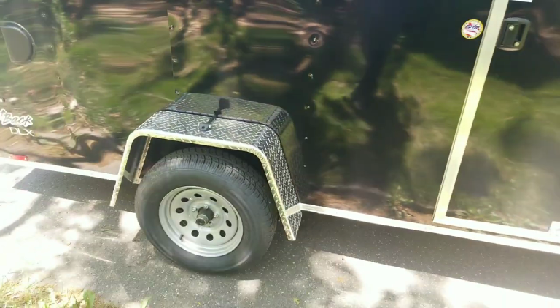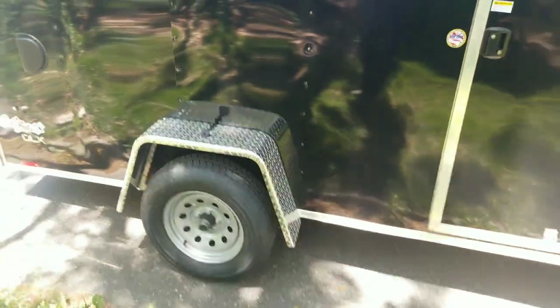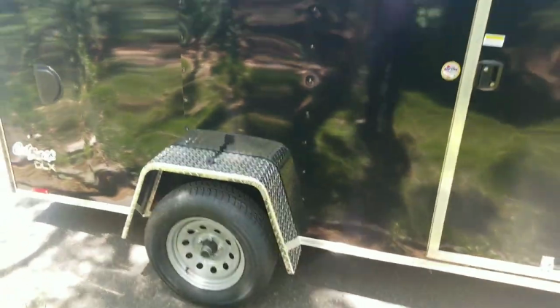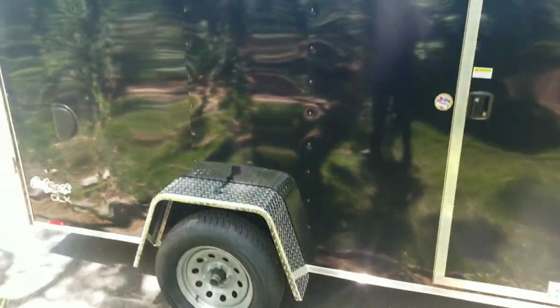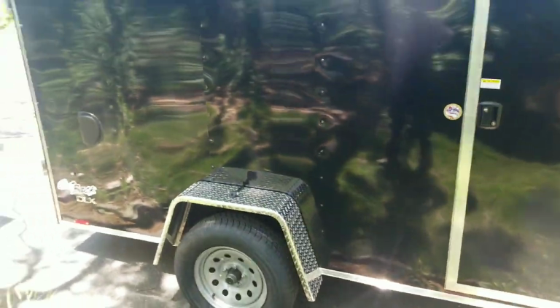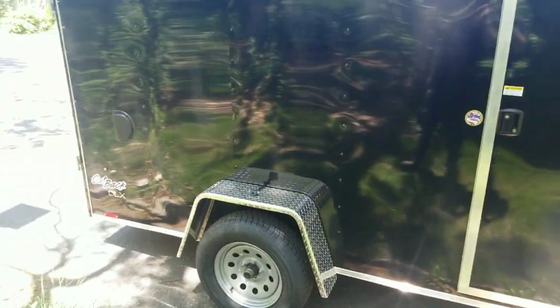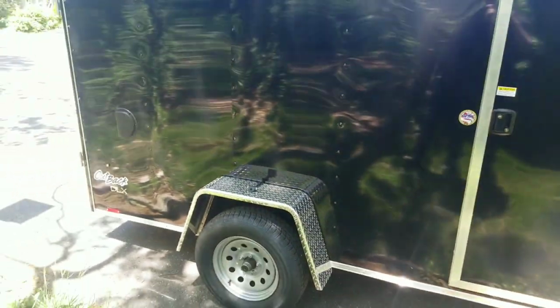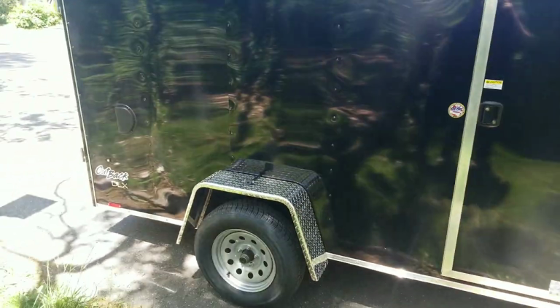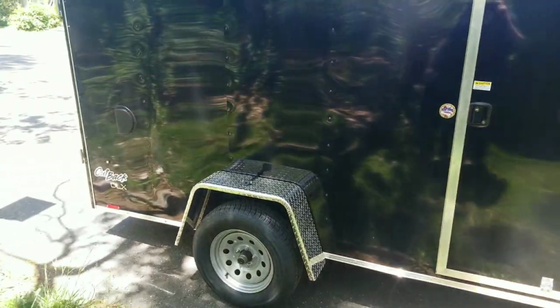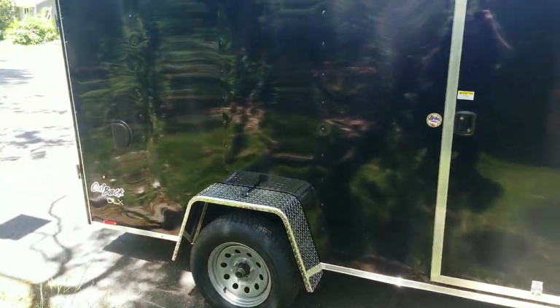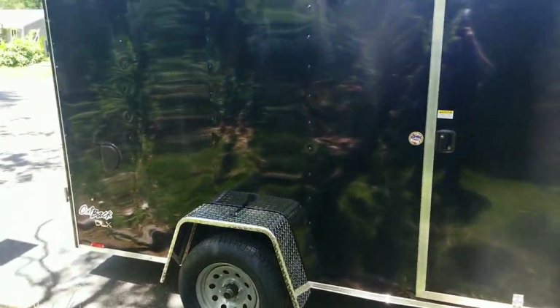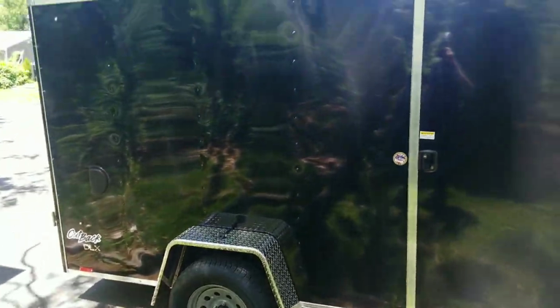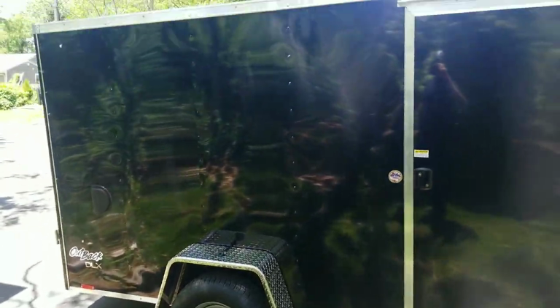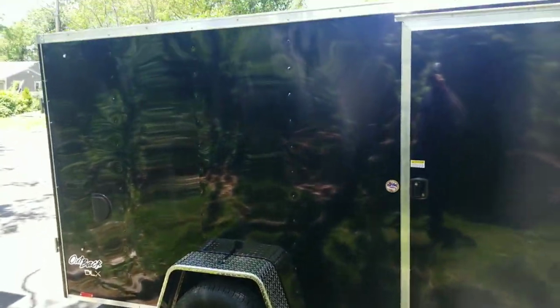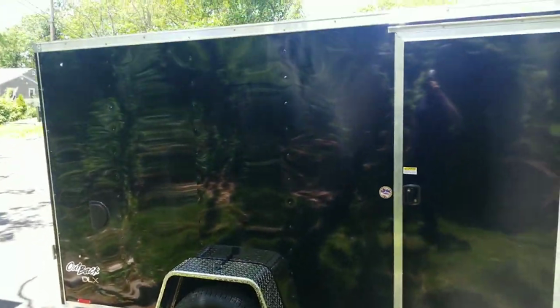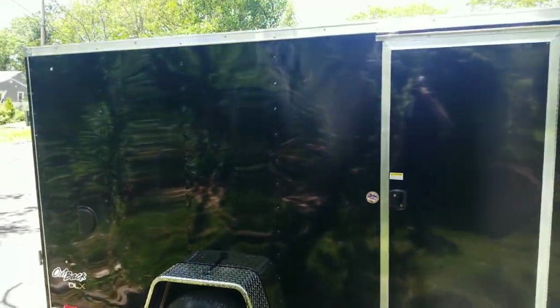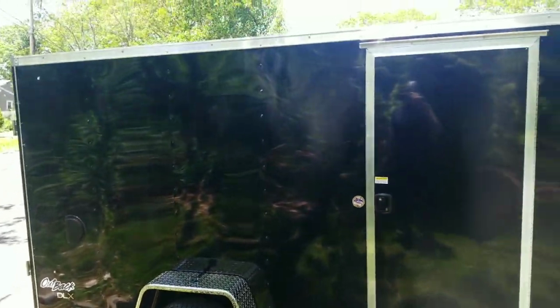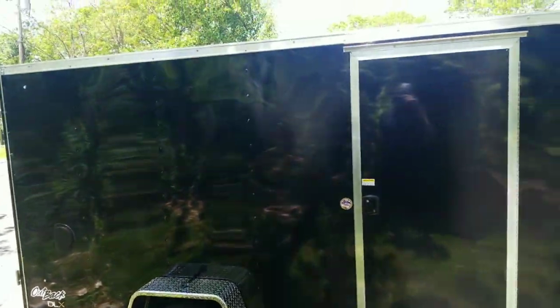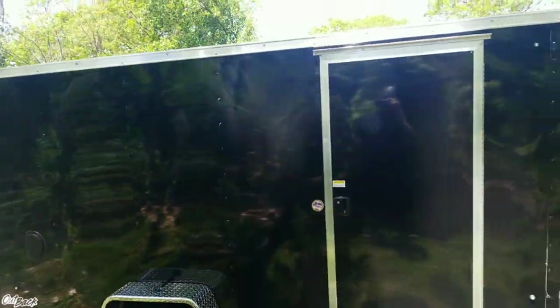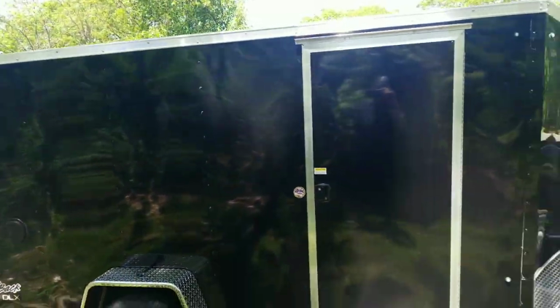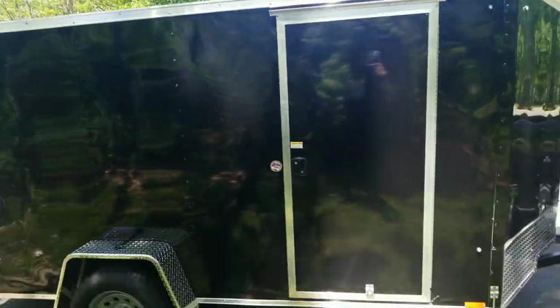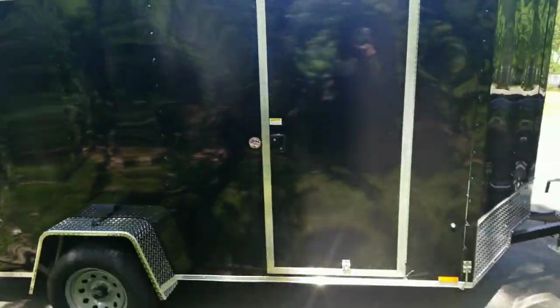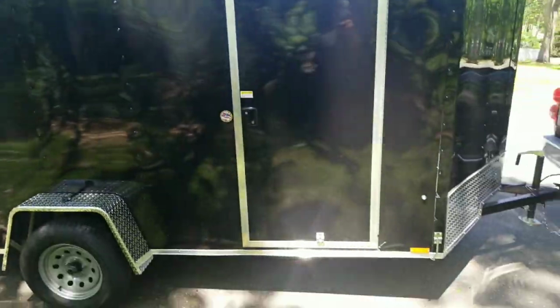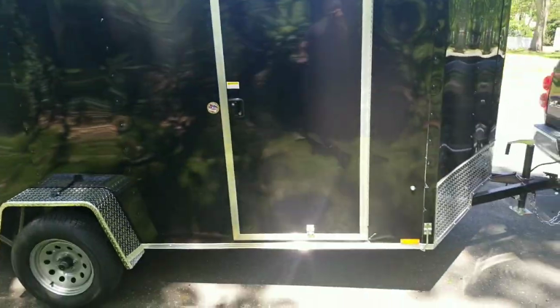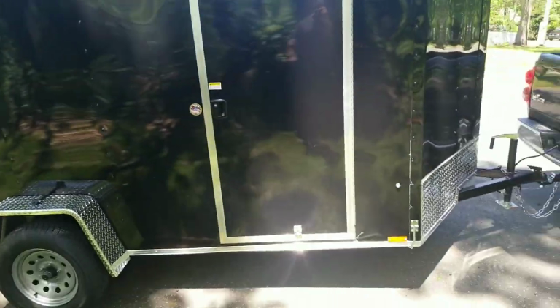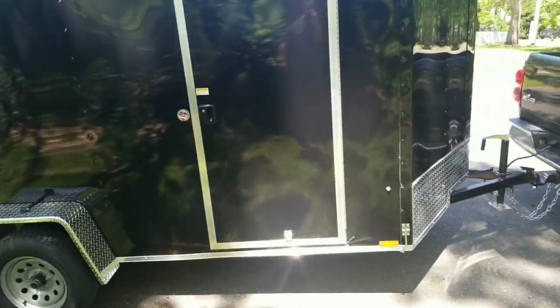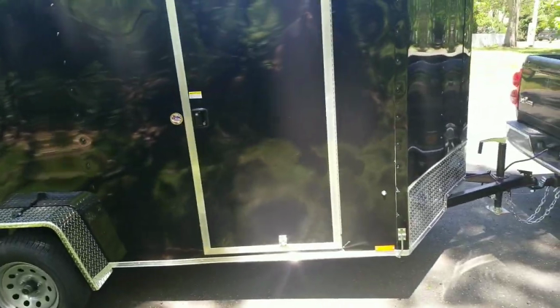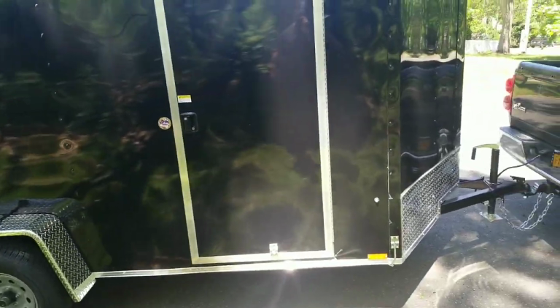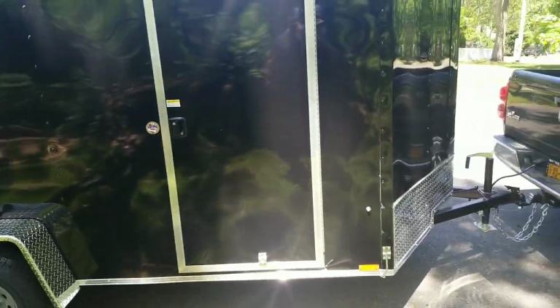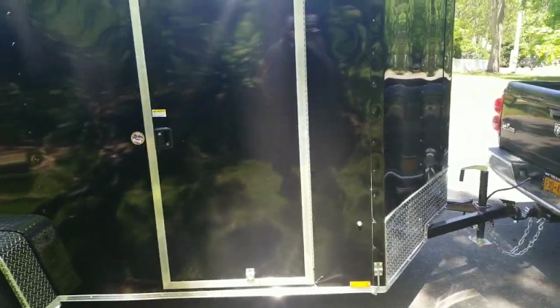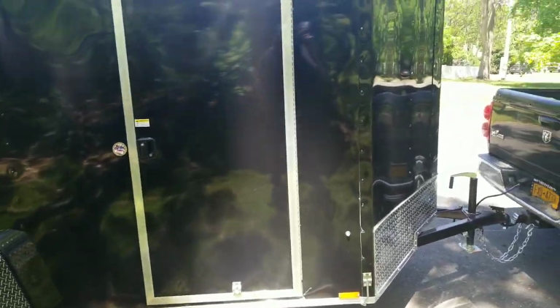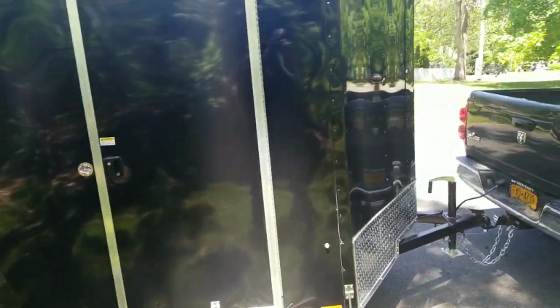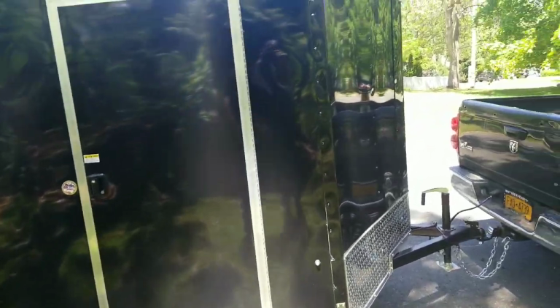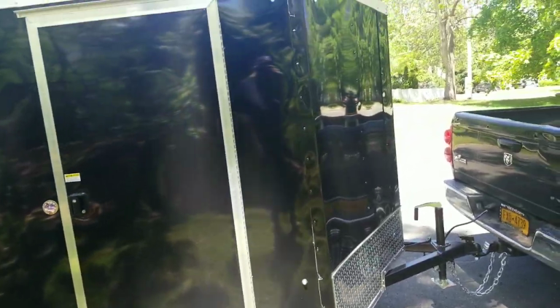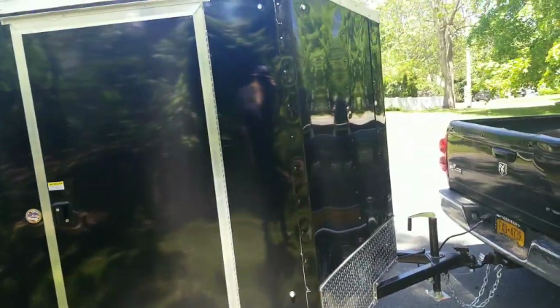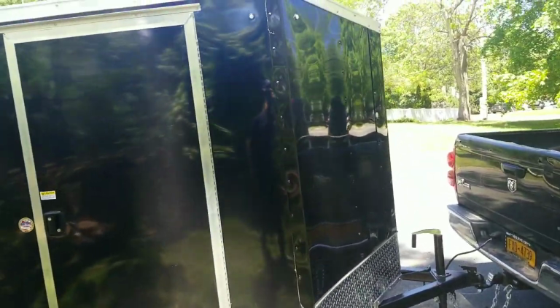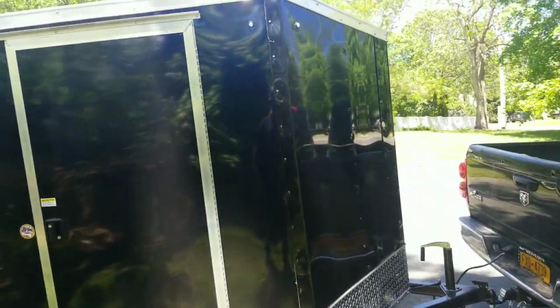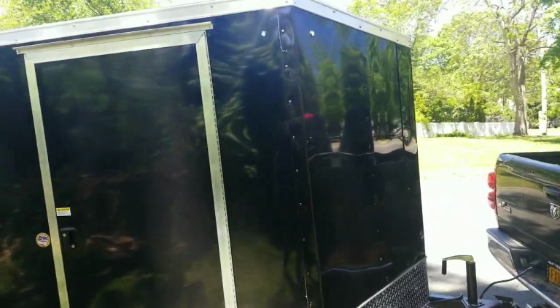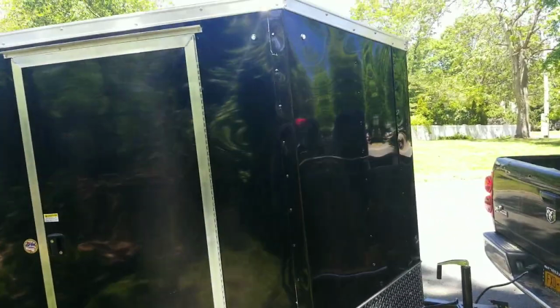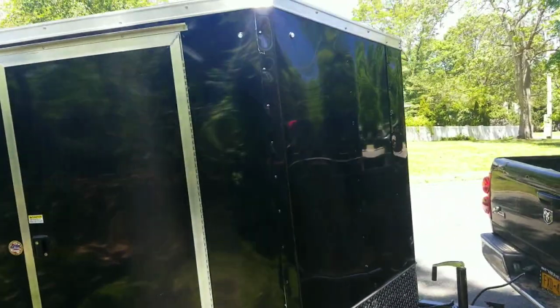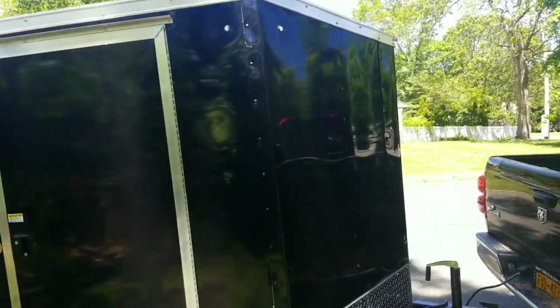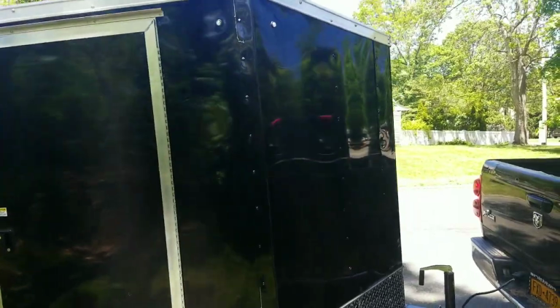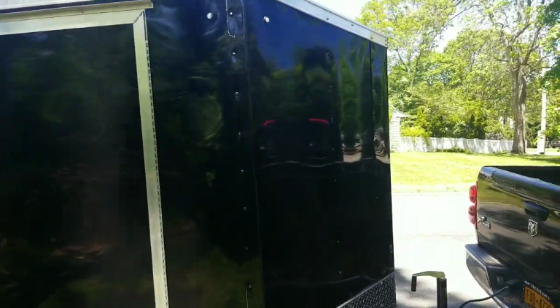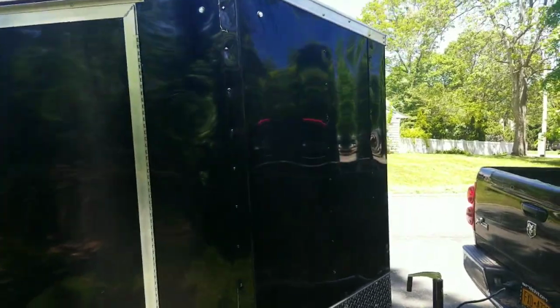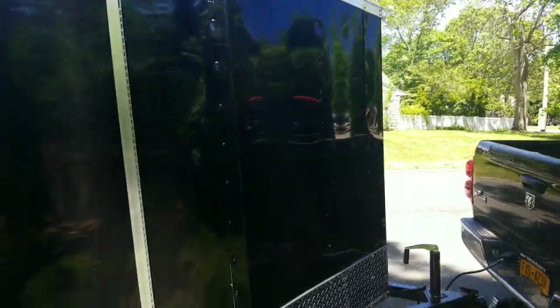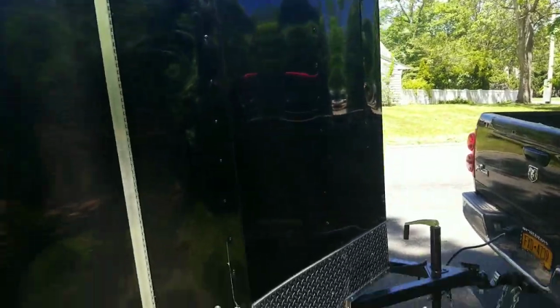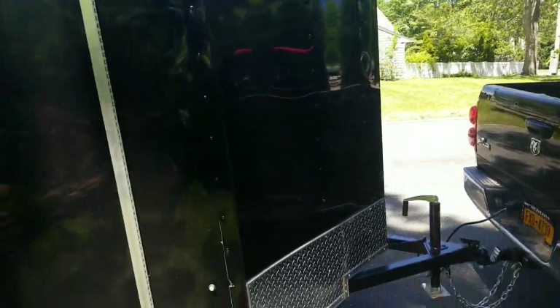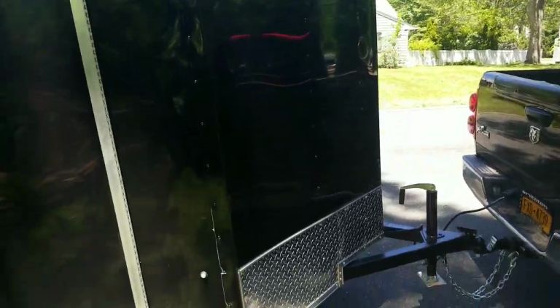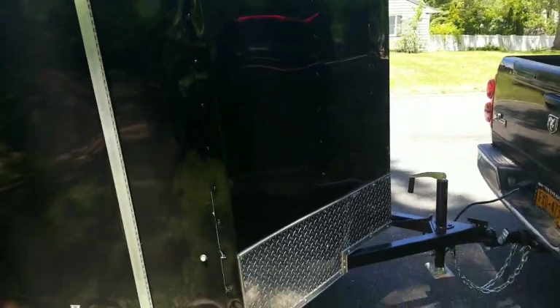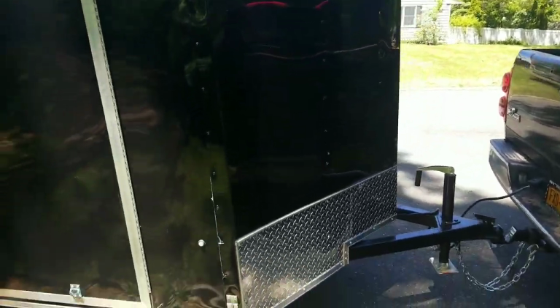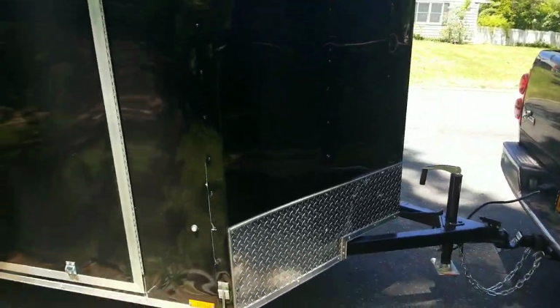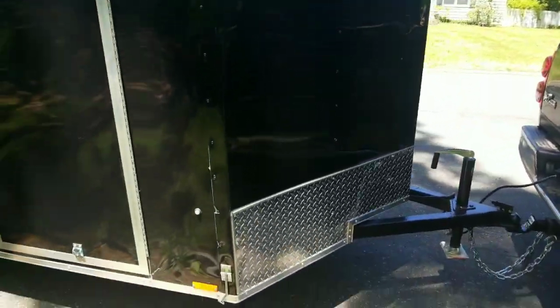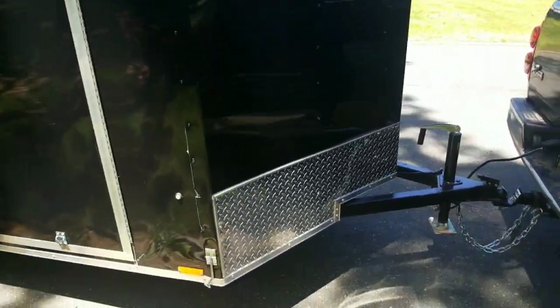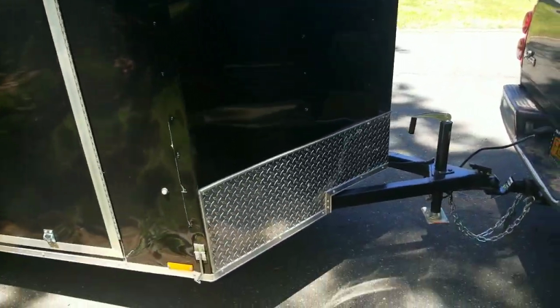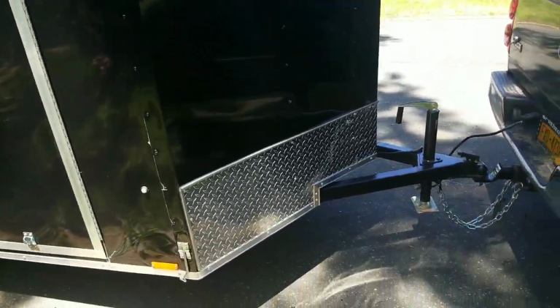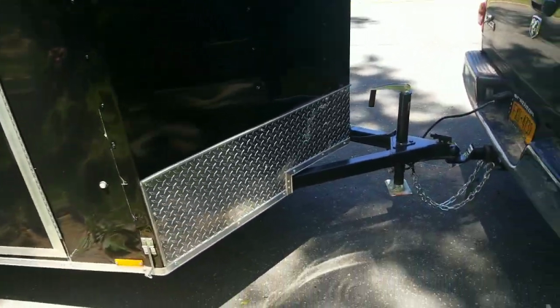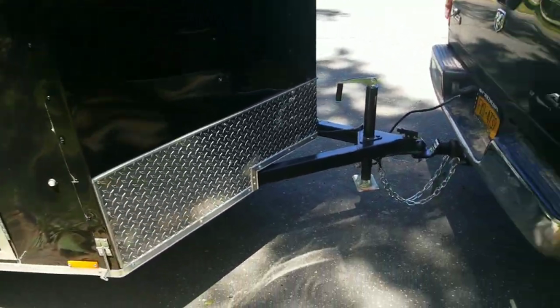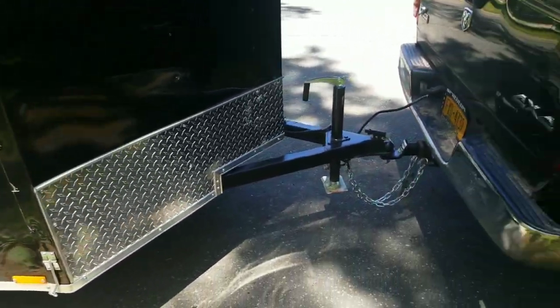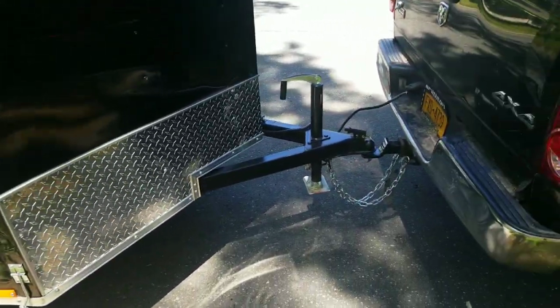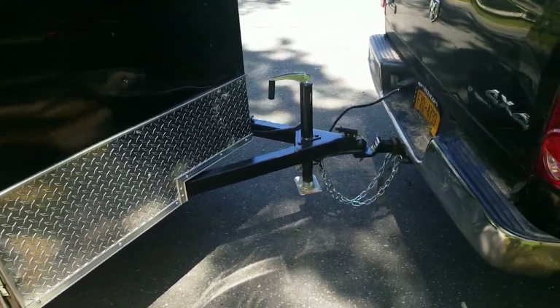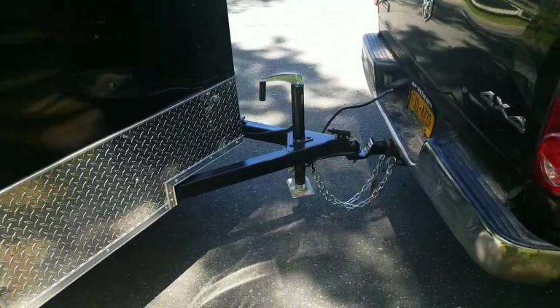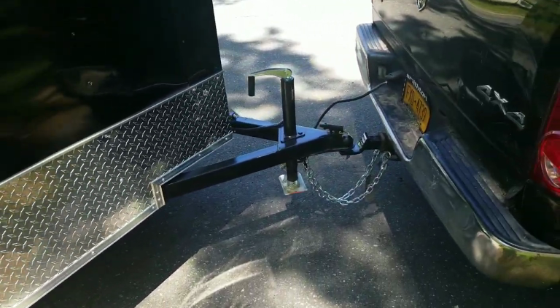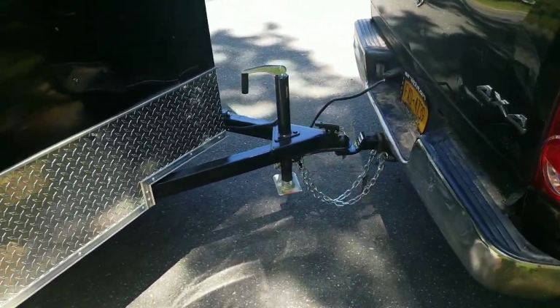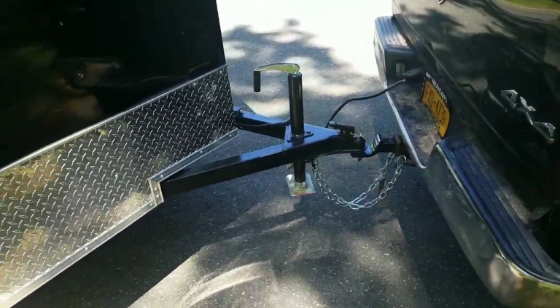Just picked up a new trailer — 6x12. Do a little walk-around here, you can see.